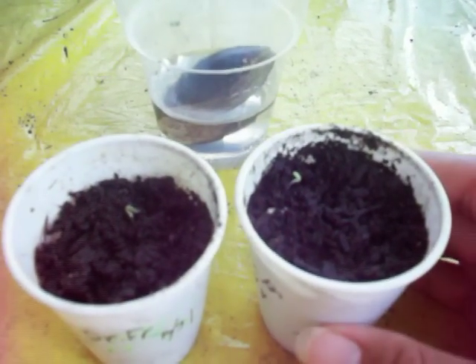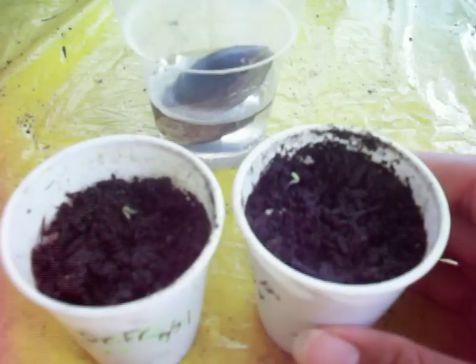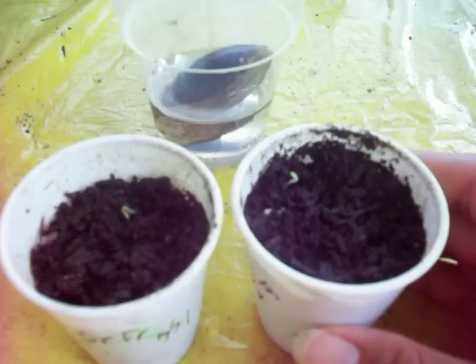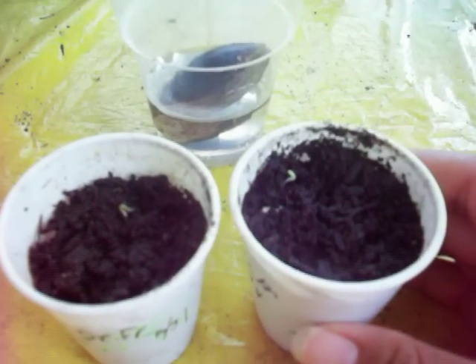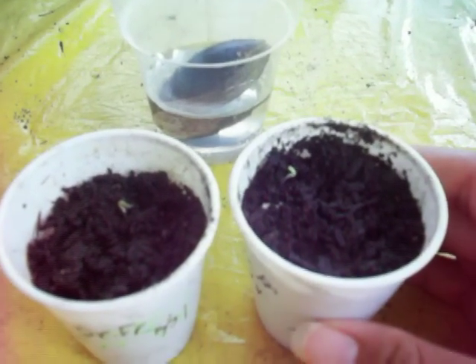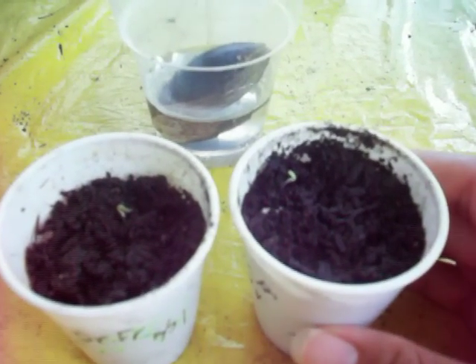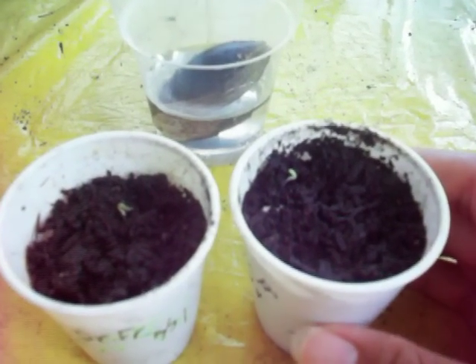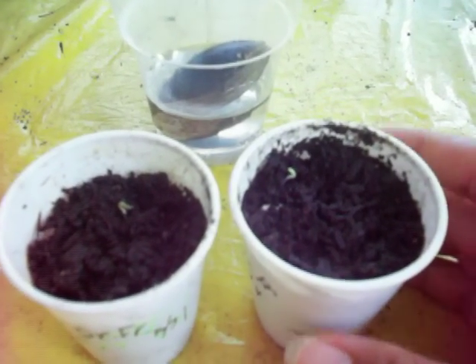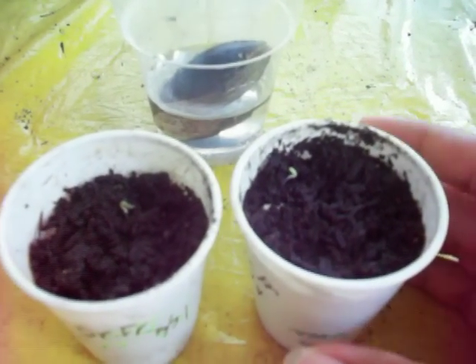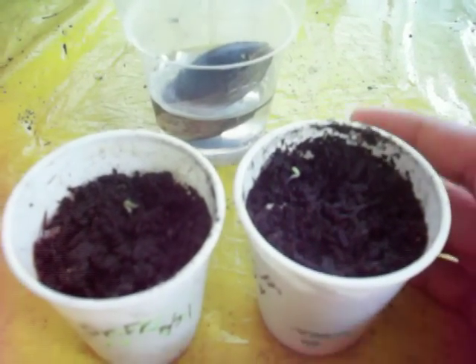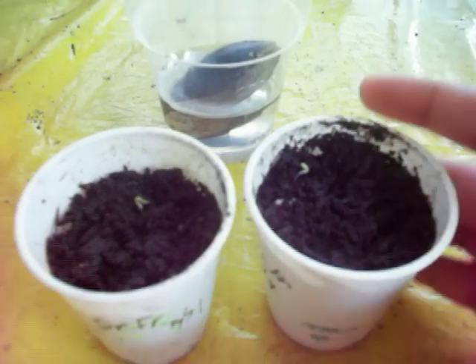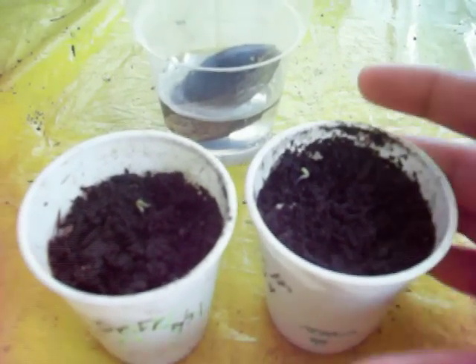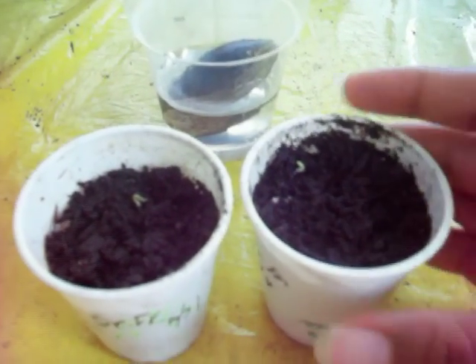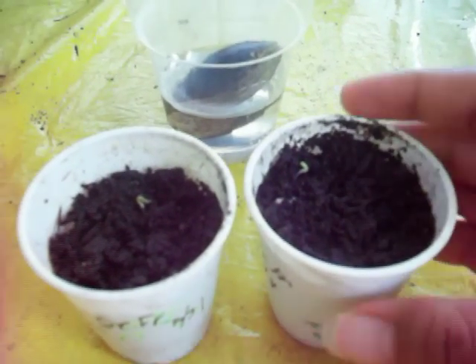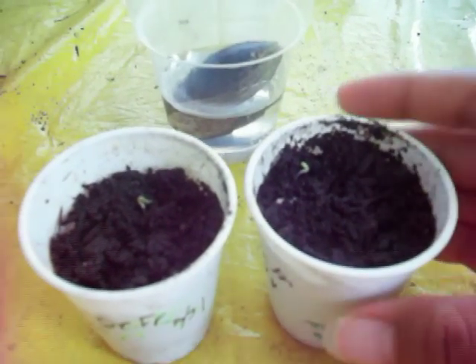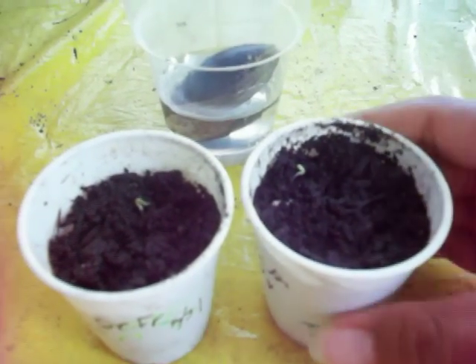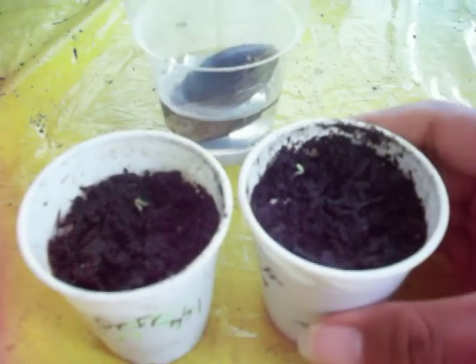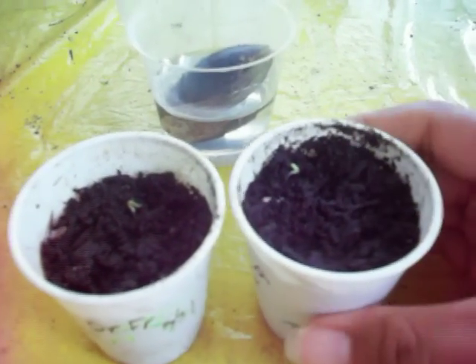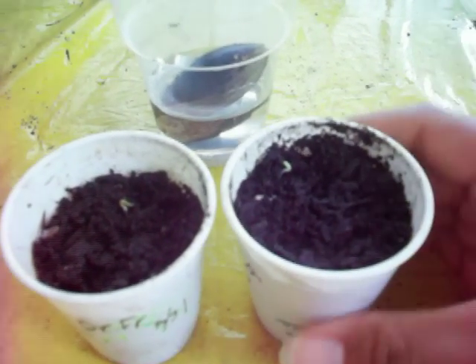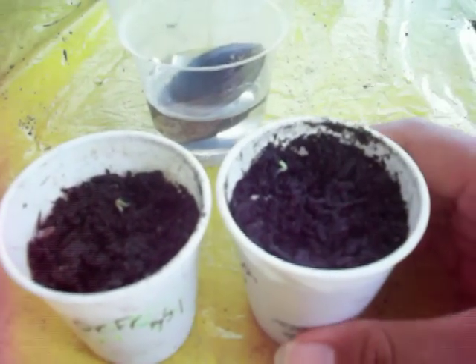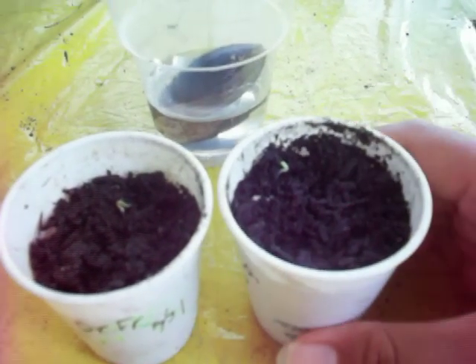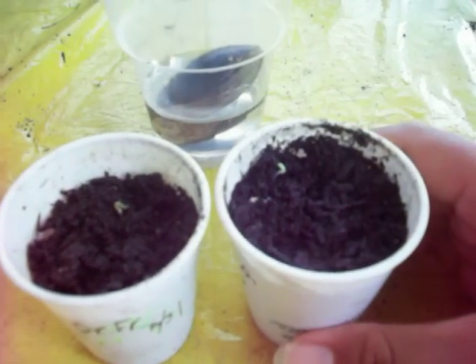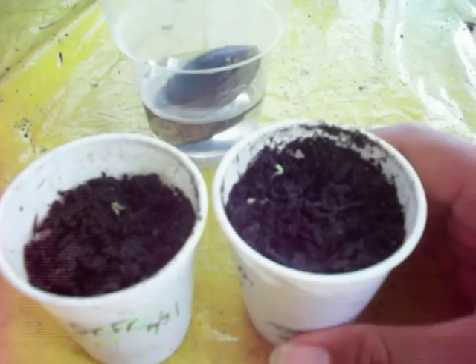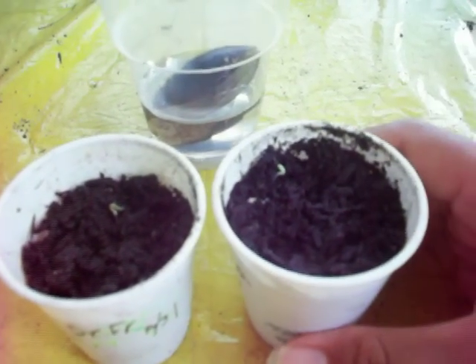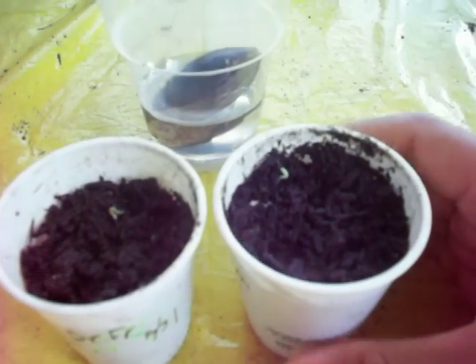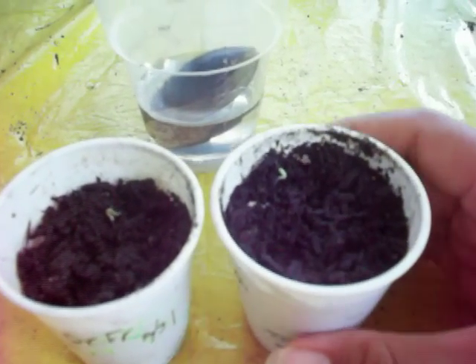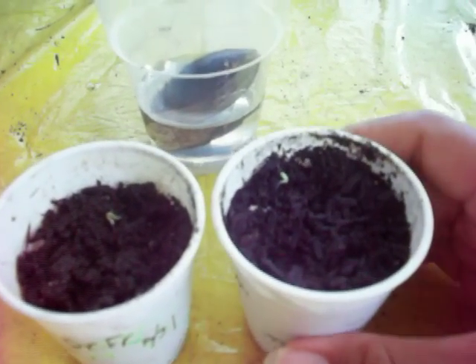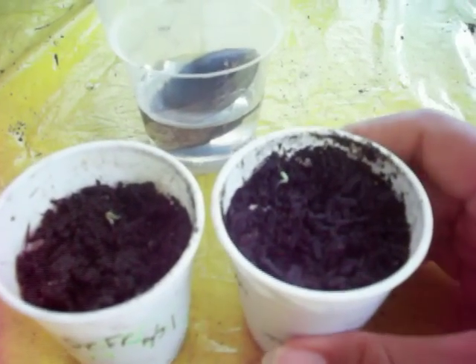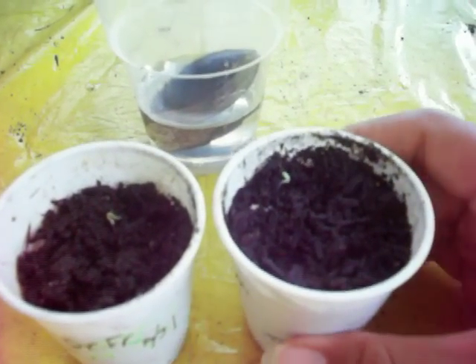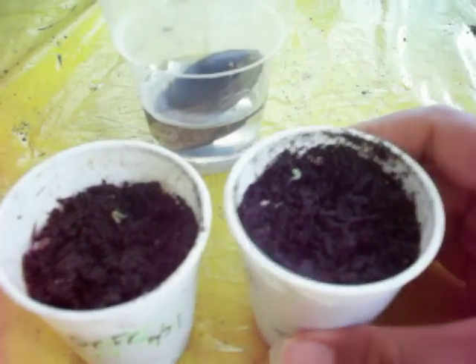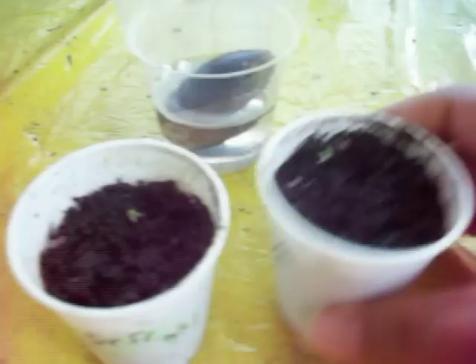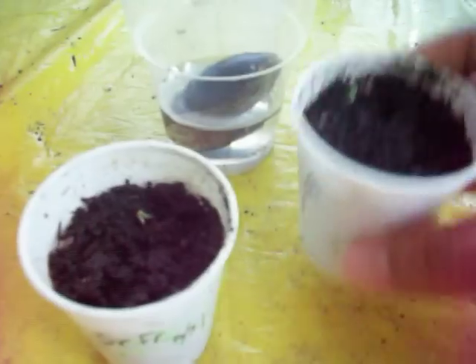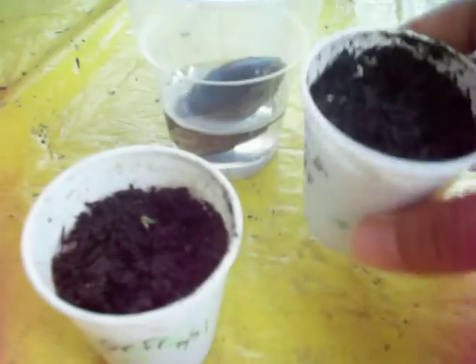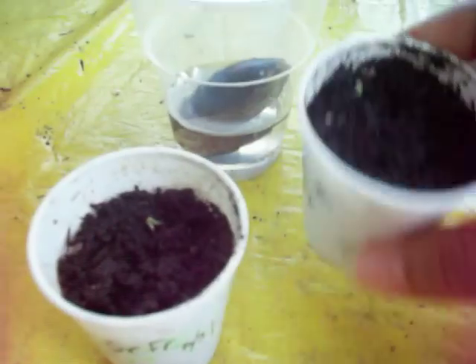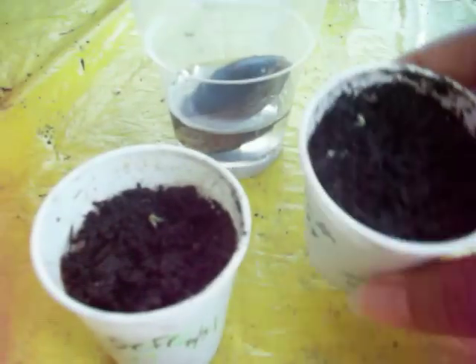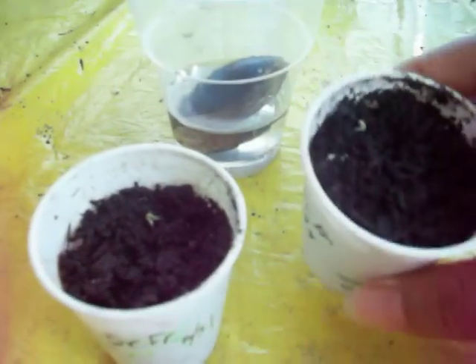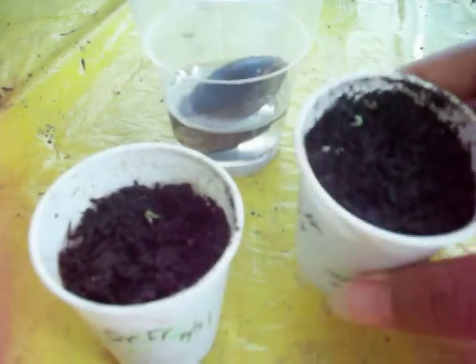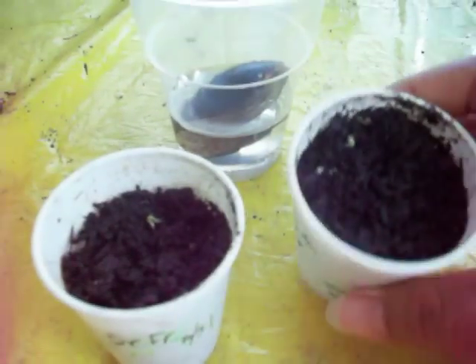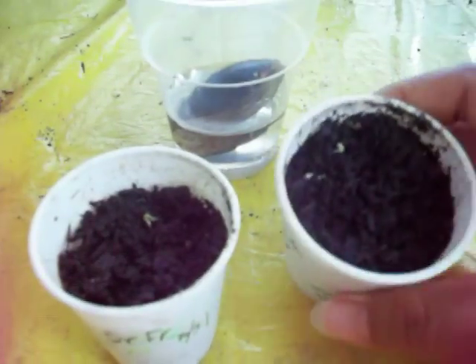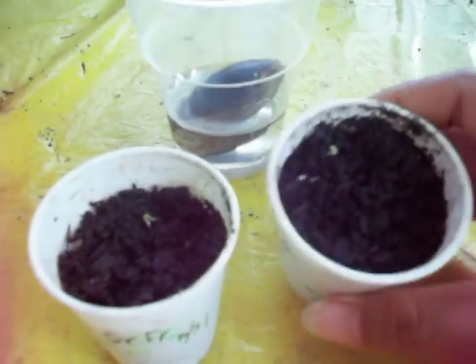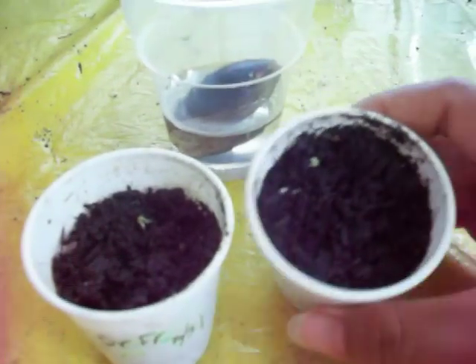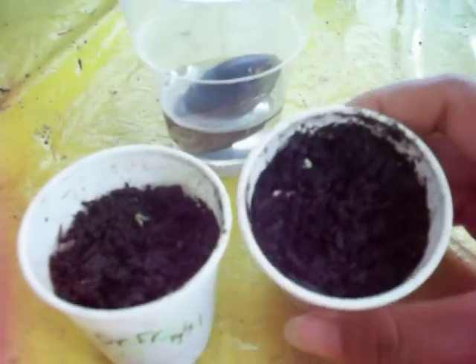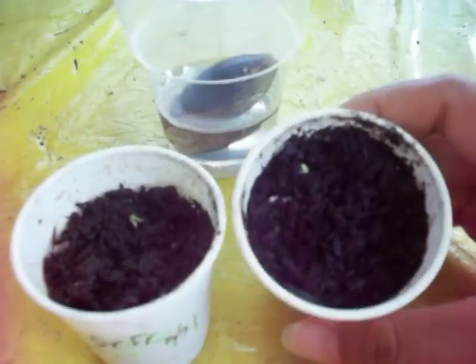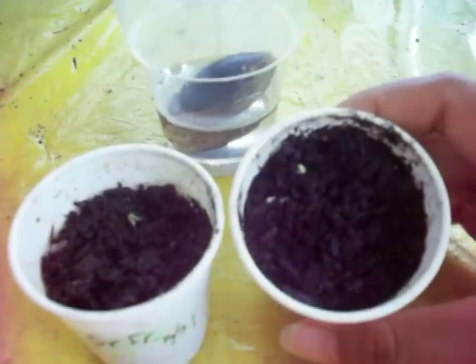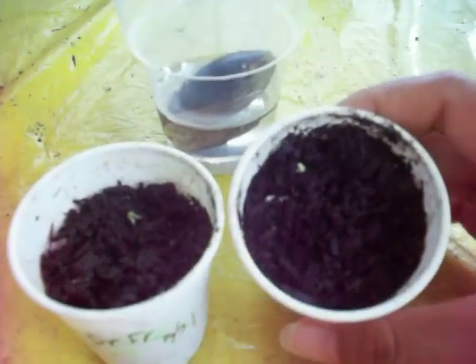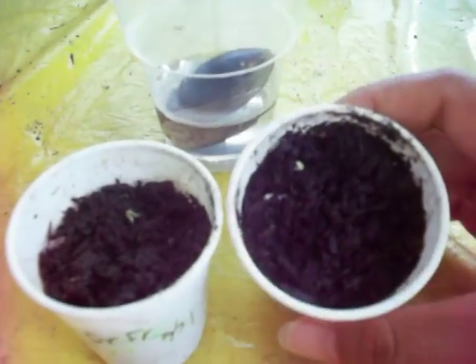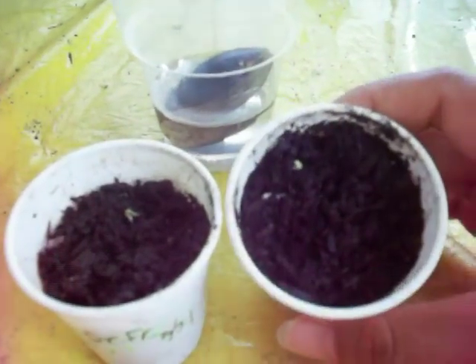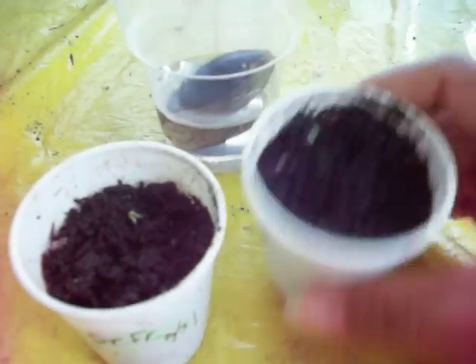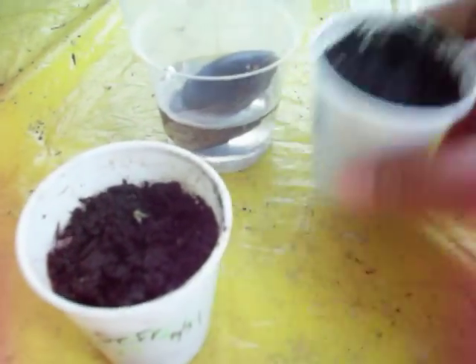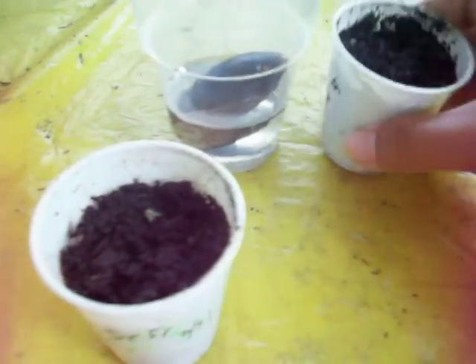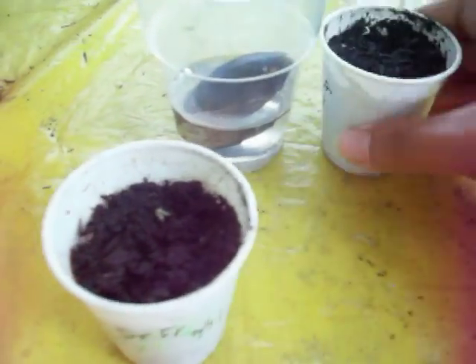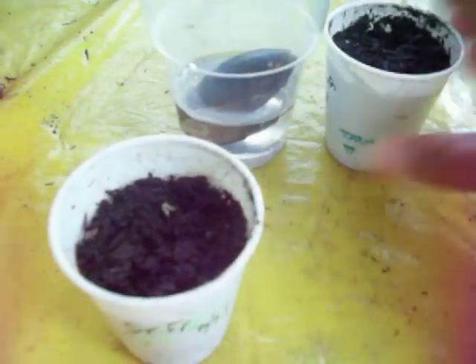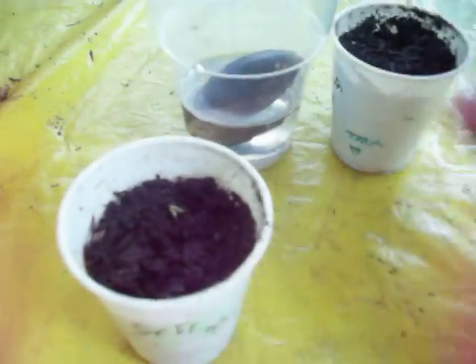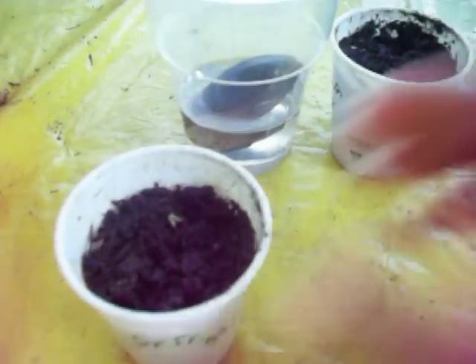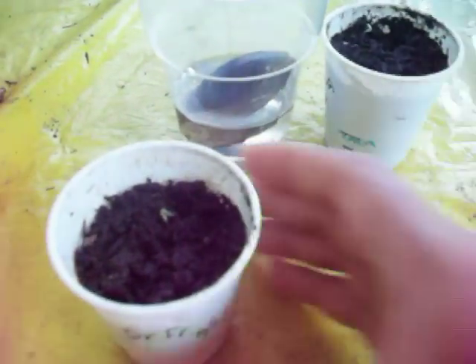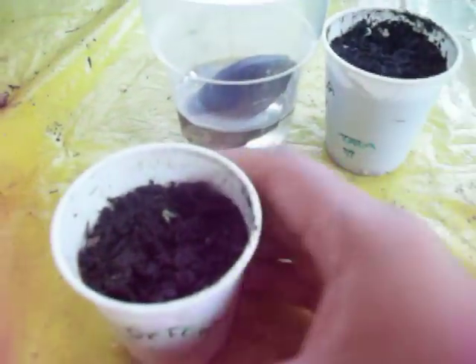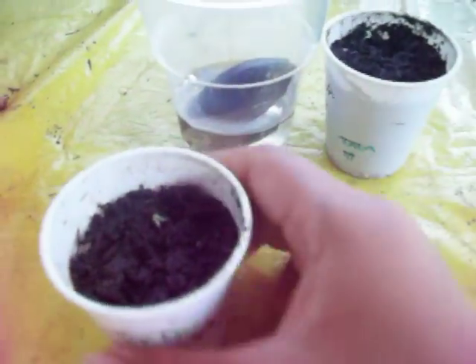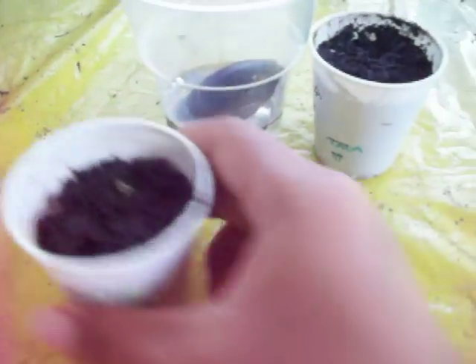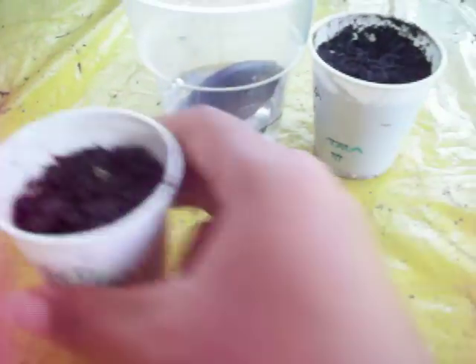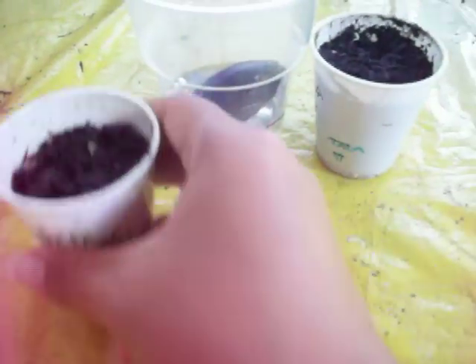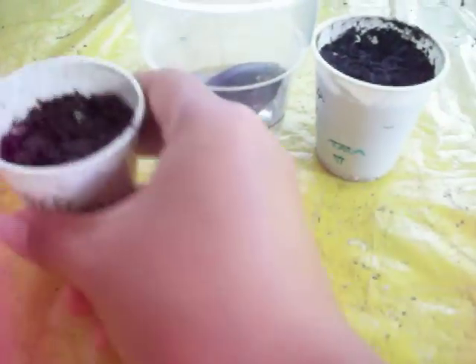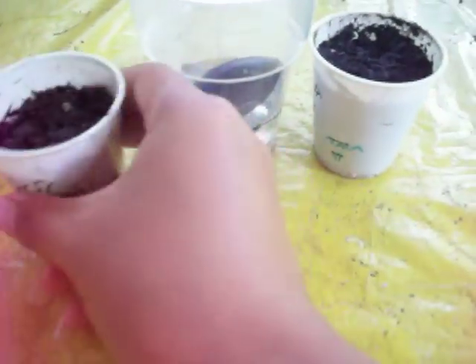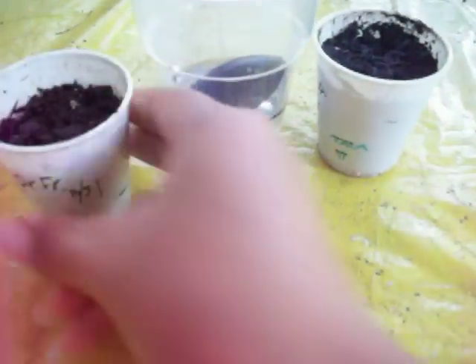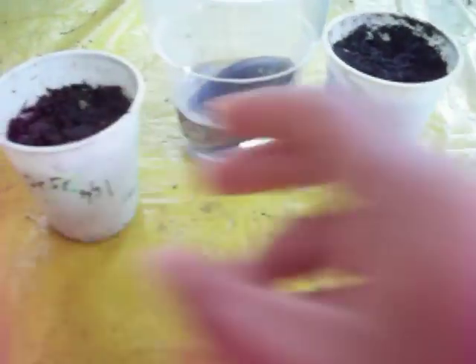There are more seeds in there, but I'm sure those will take longer to sprout. I'm just really happy and I really want to show you that mine has already sprouted after just four days.